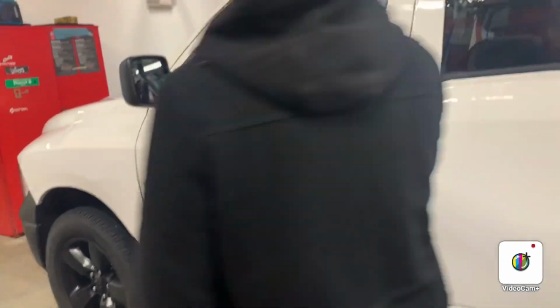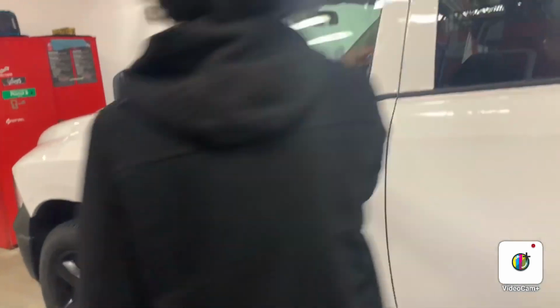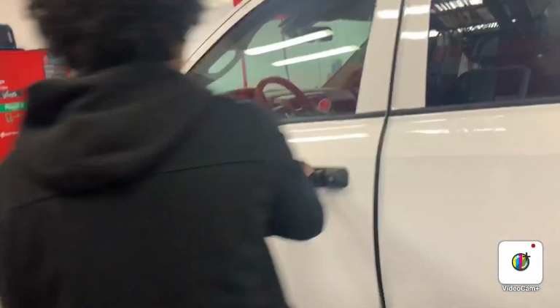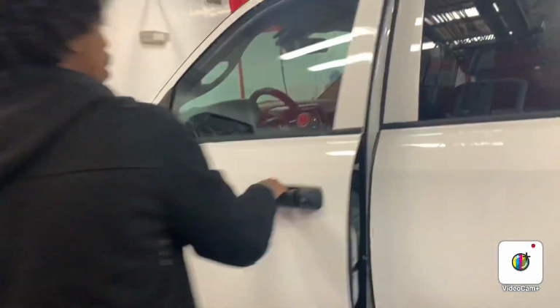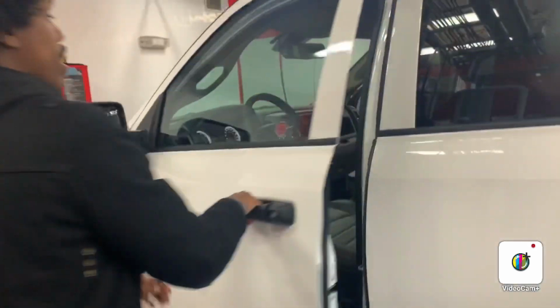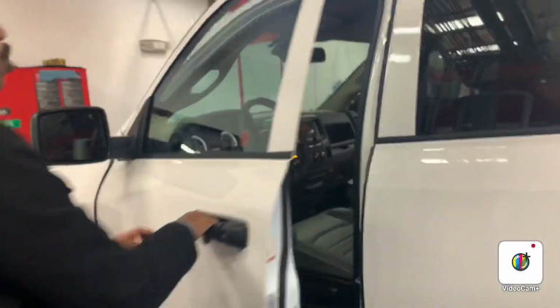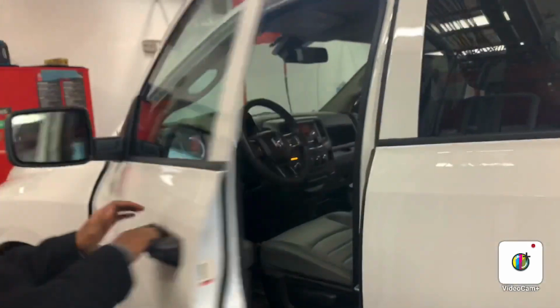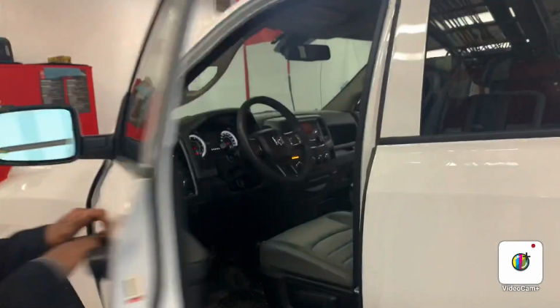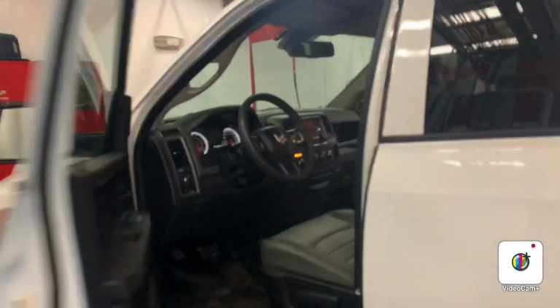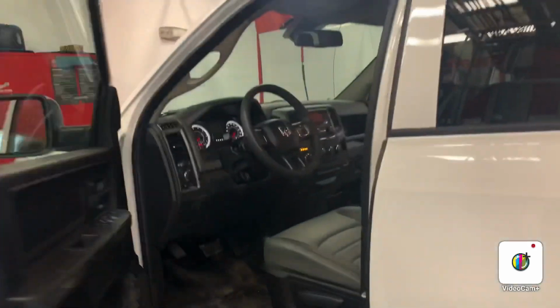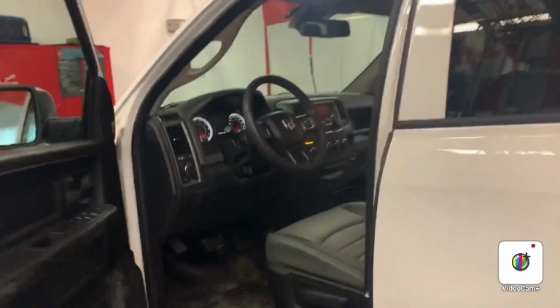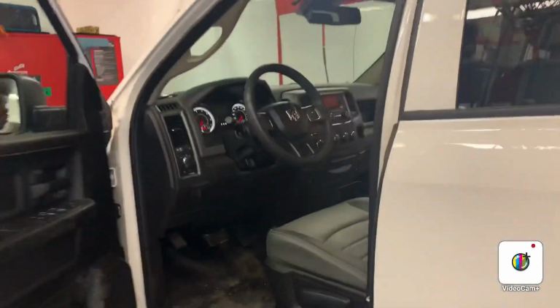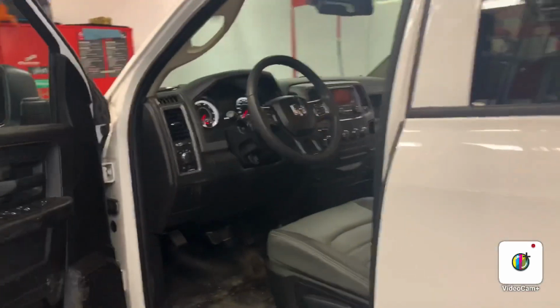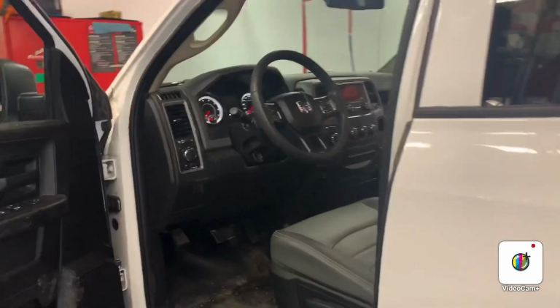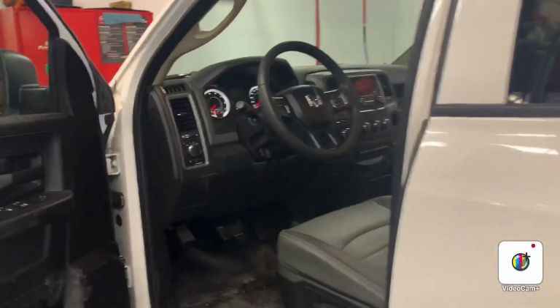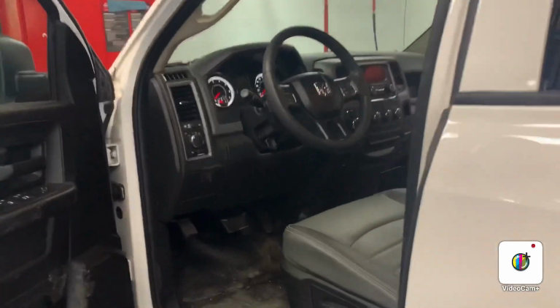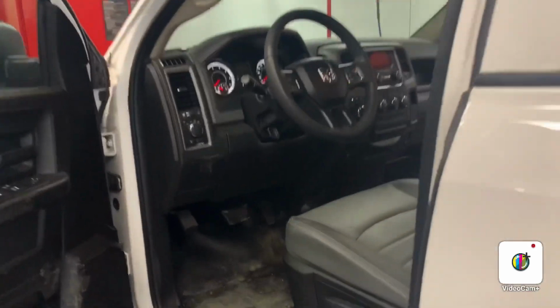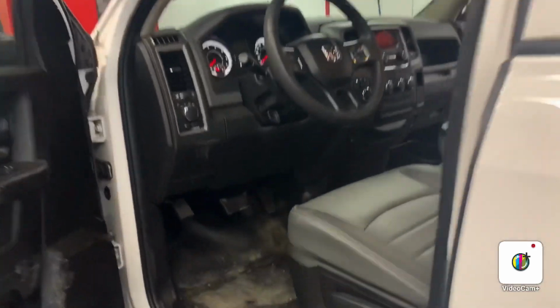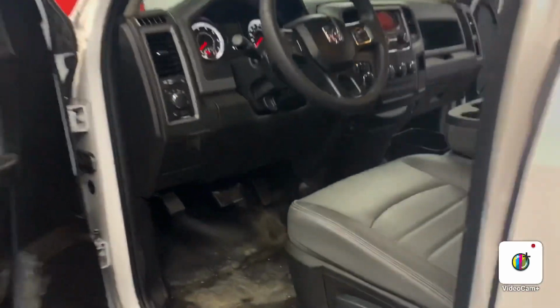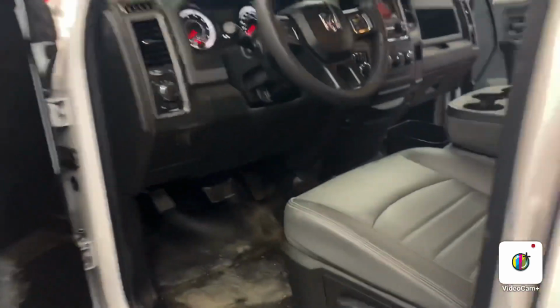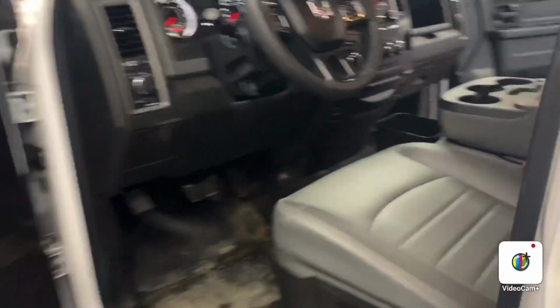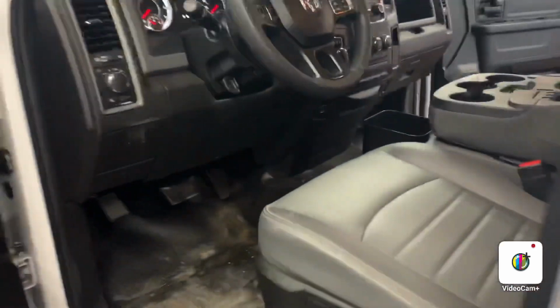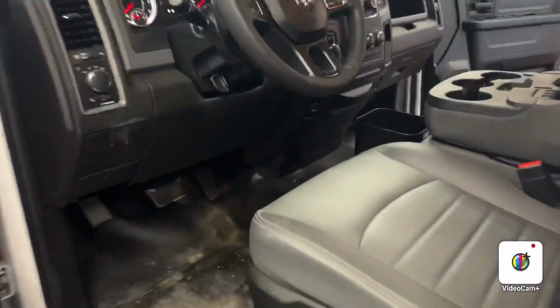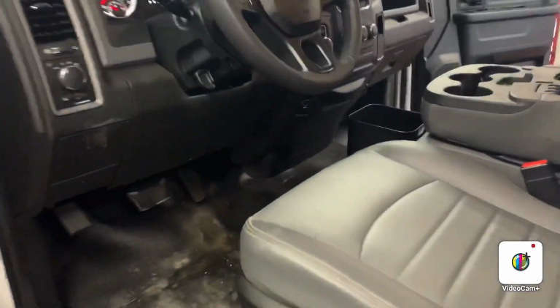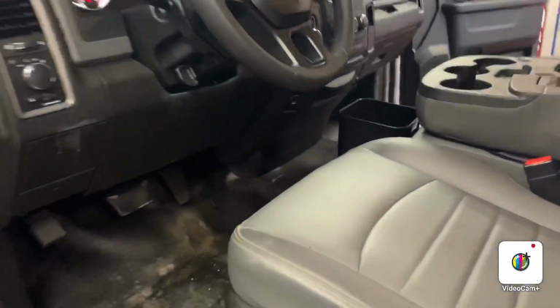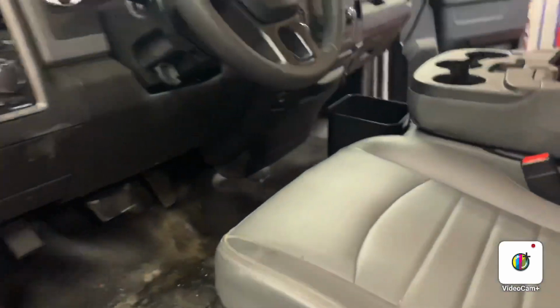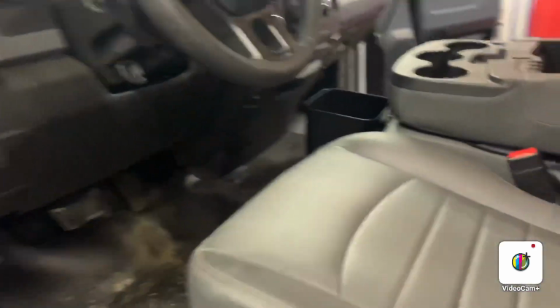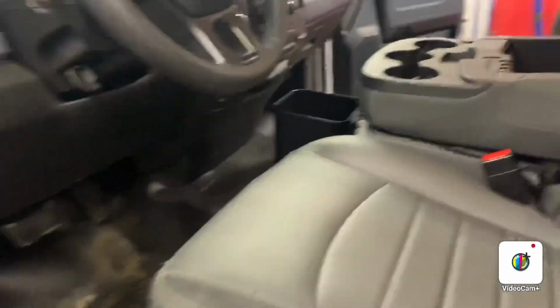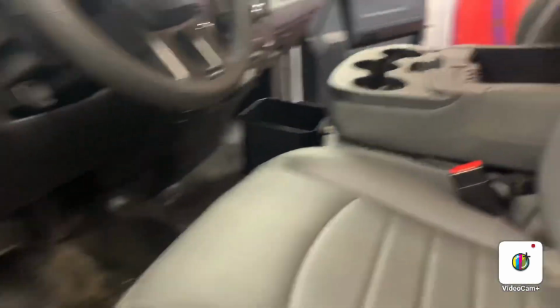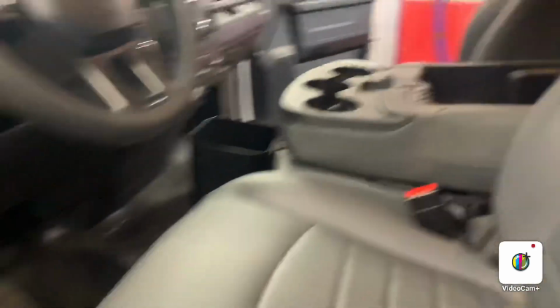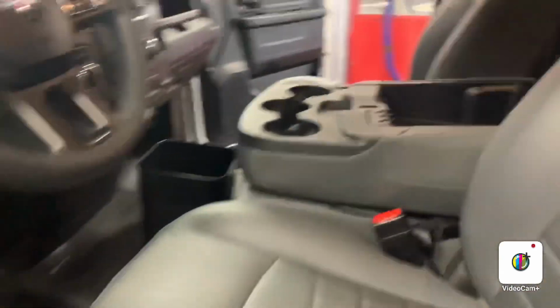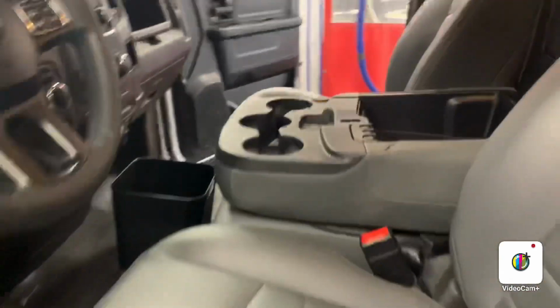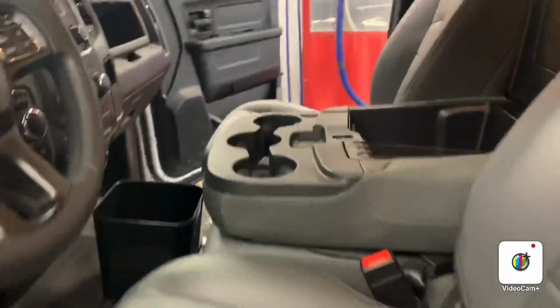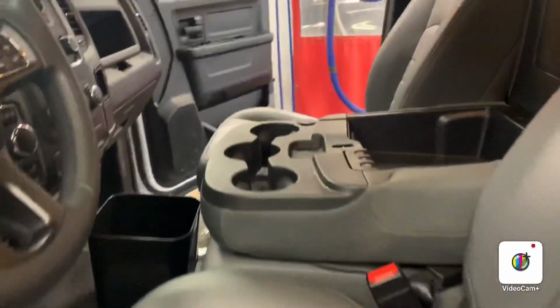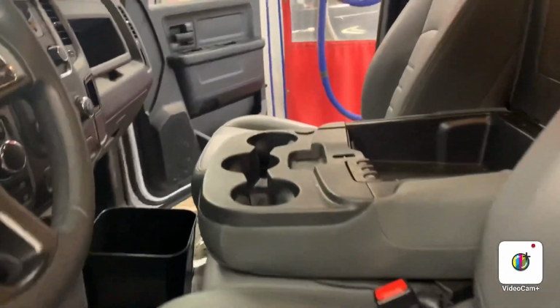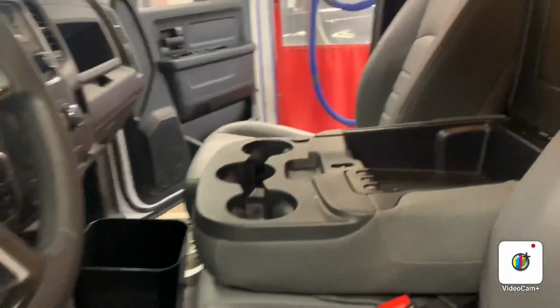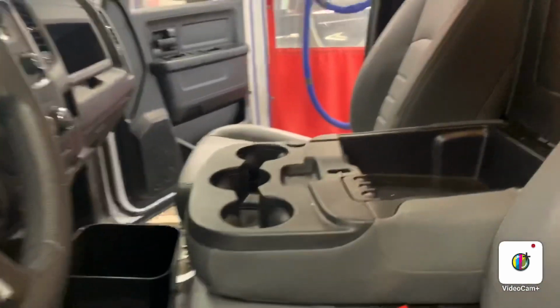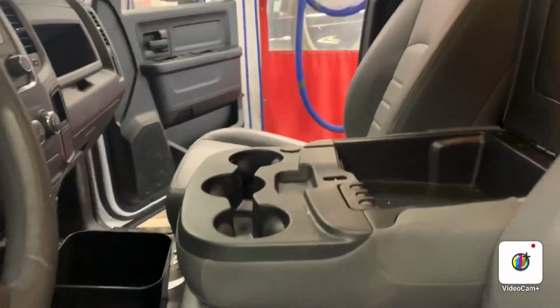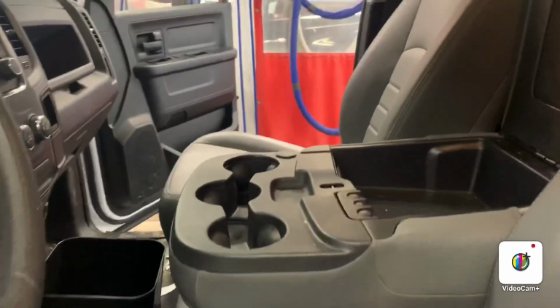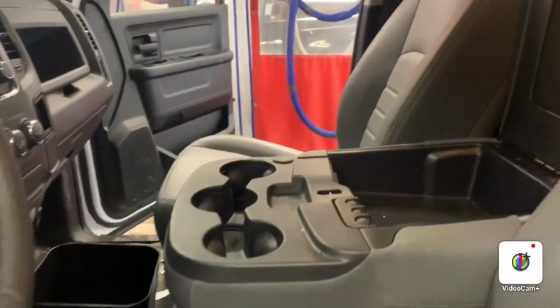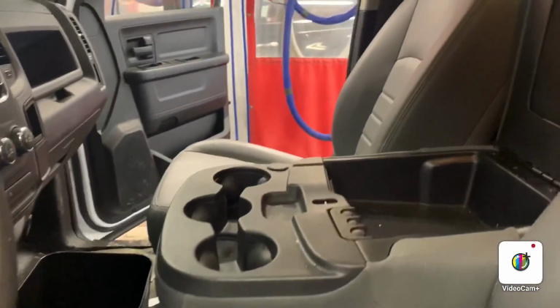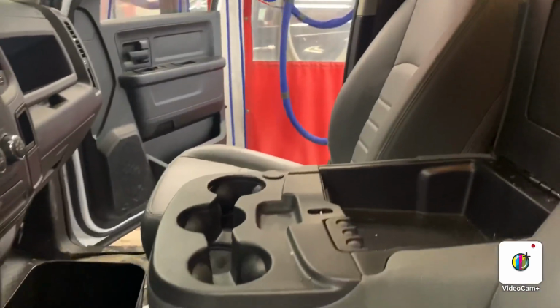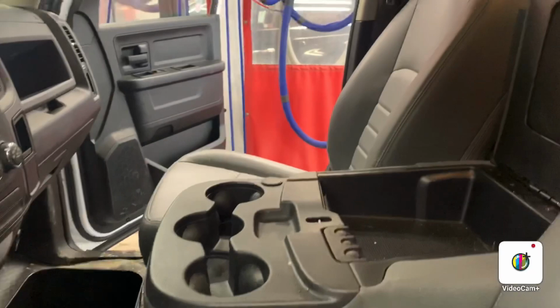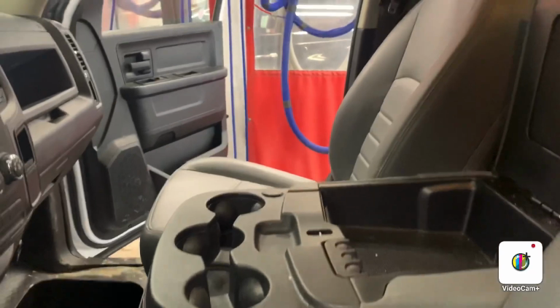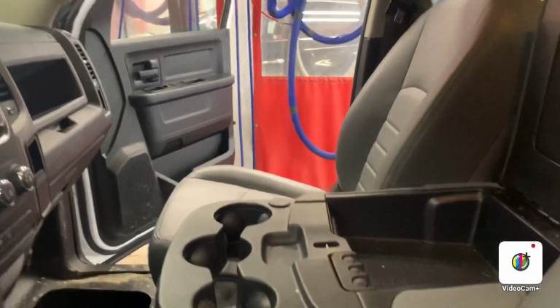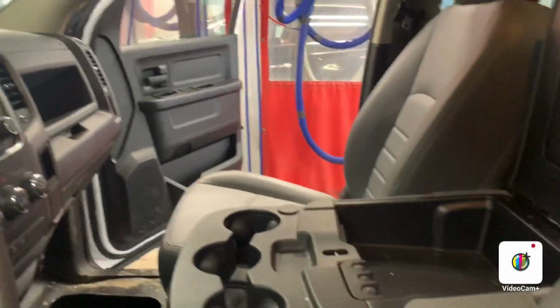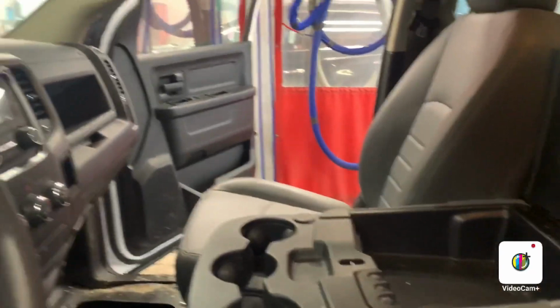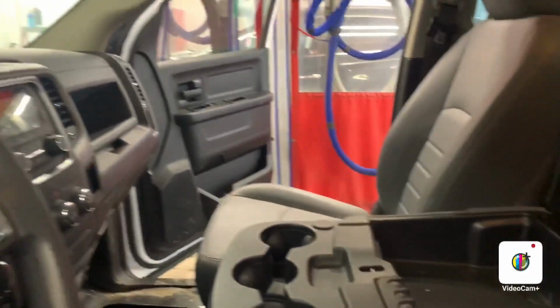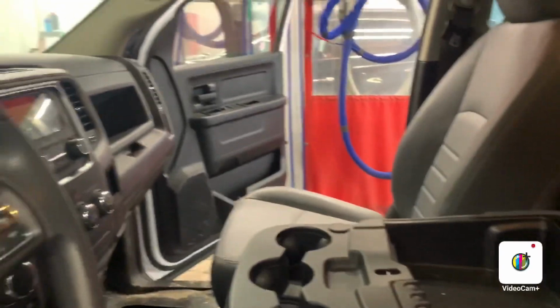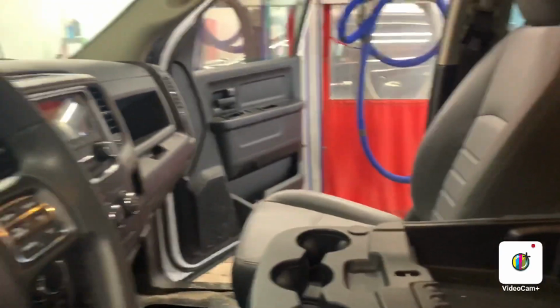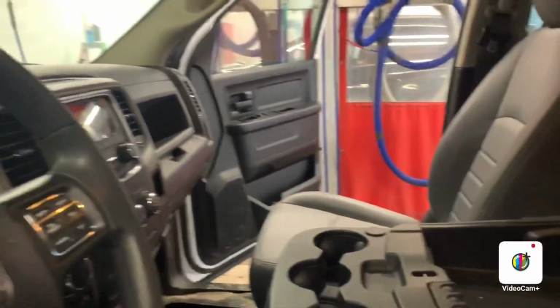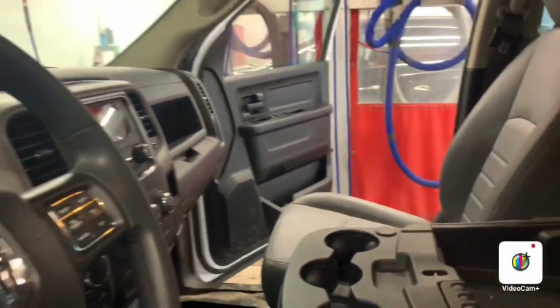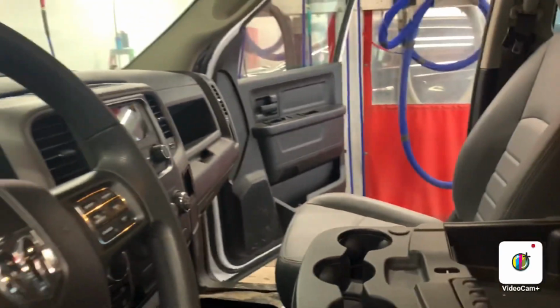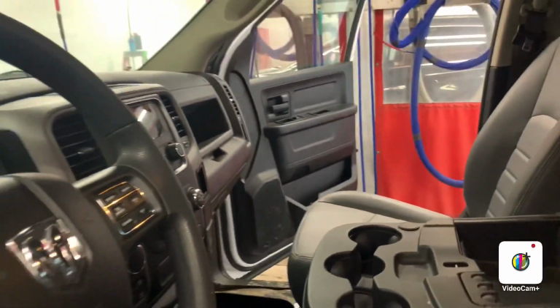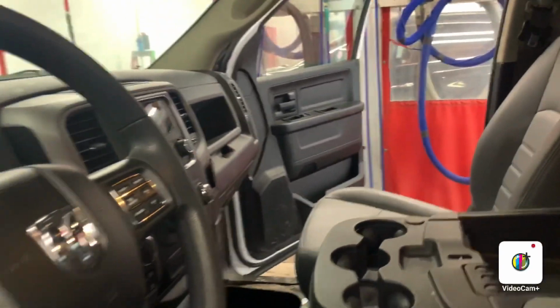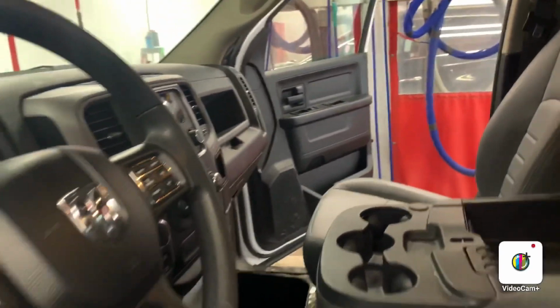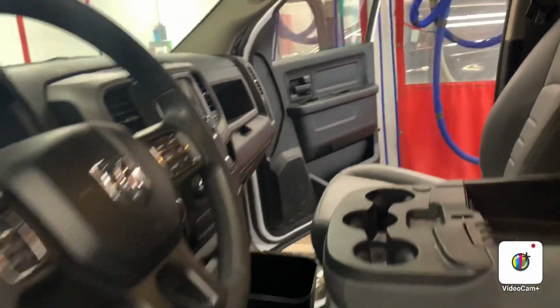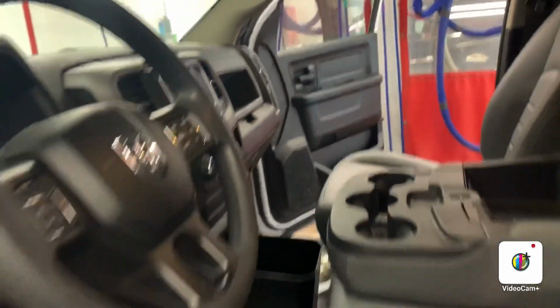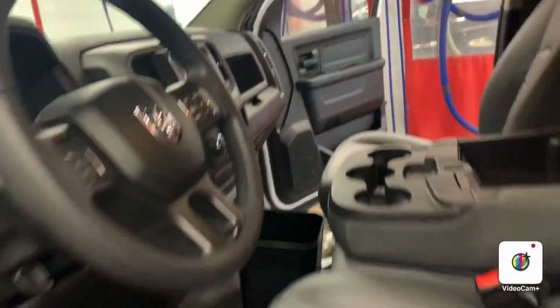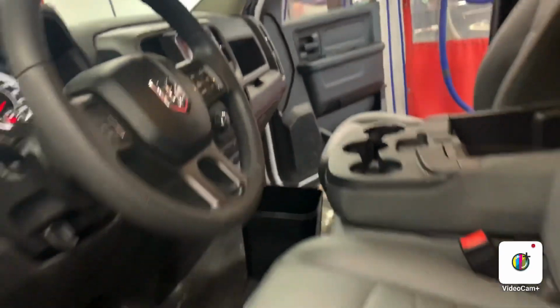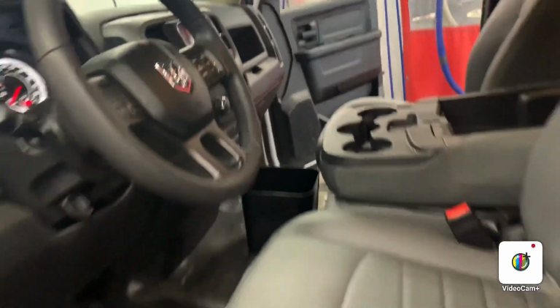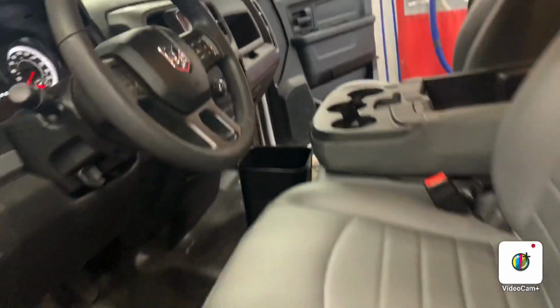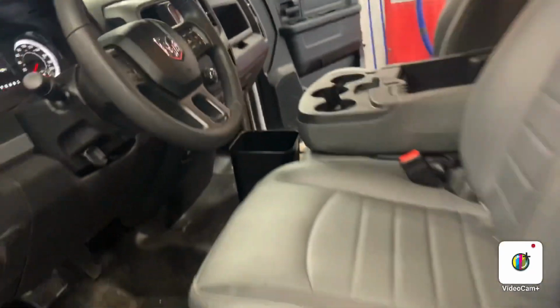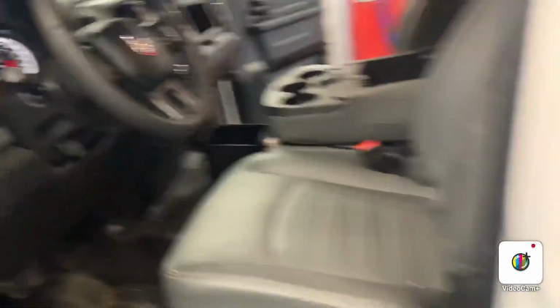So let's go ahead and open it up. You do get that third seat again in the front row as well, as well as plenty of different driving modes and everything like that.